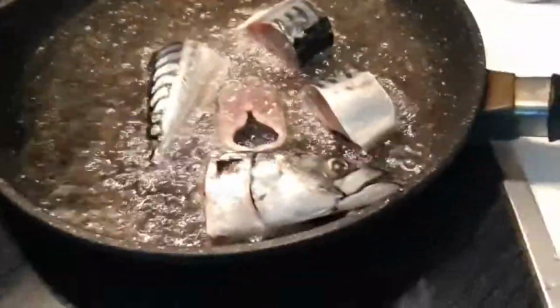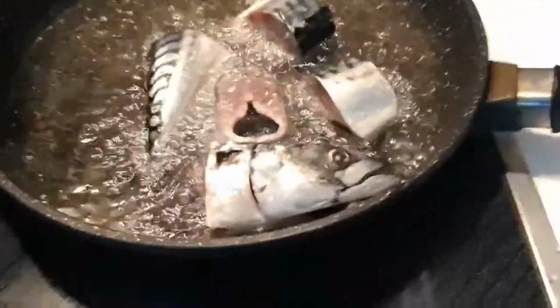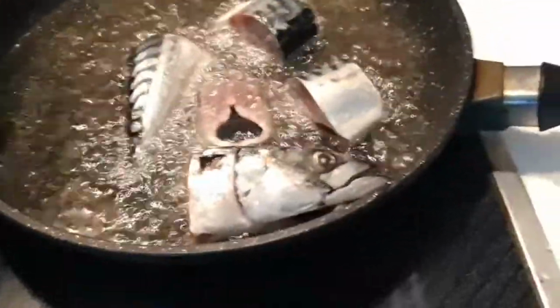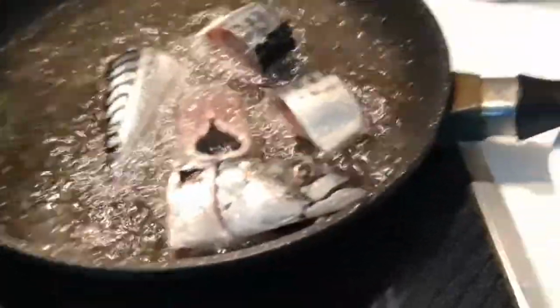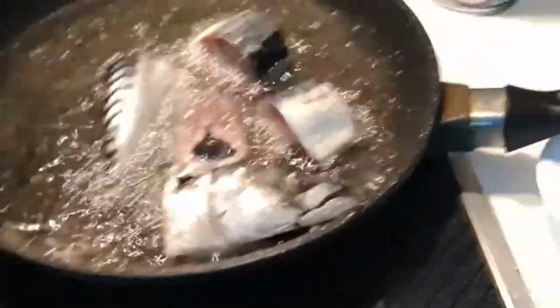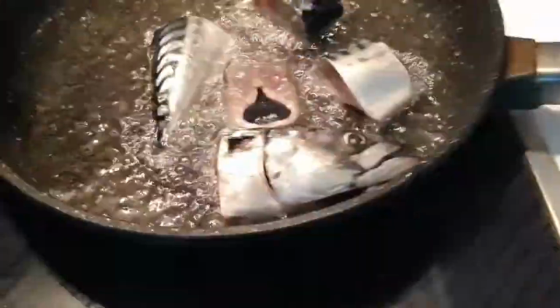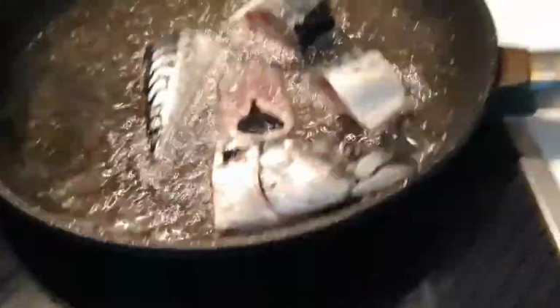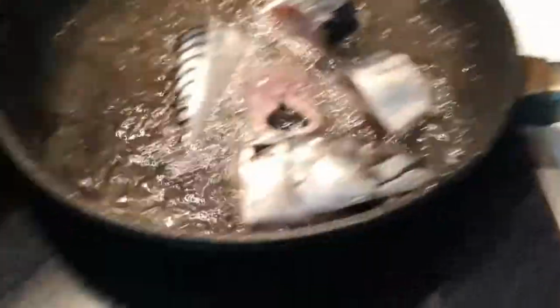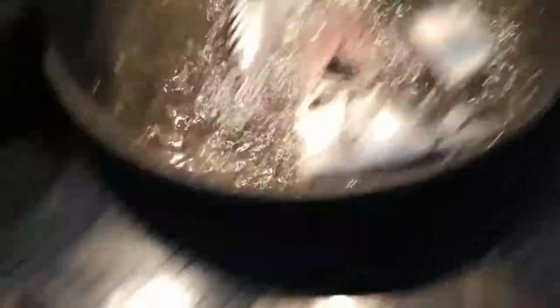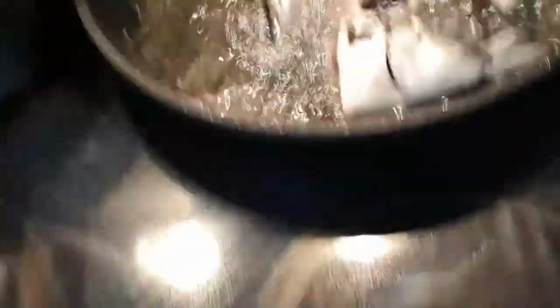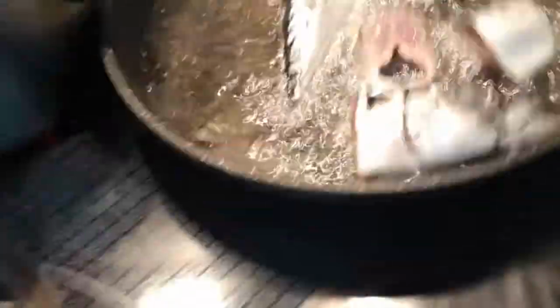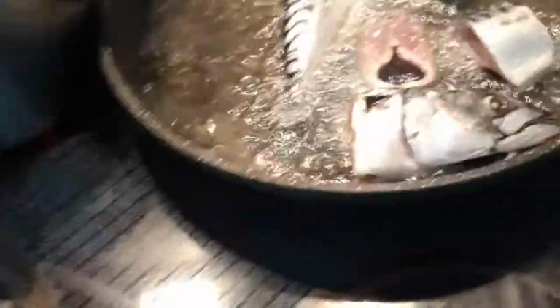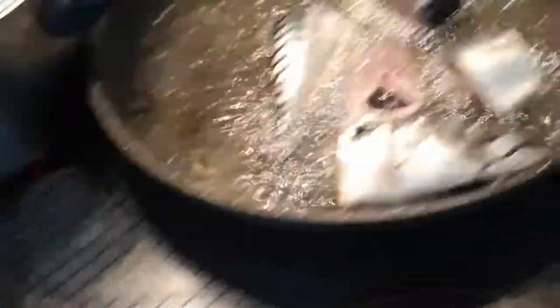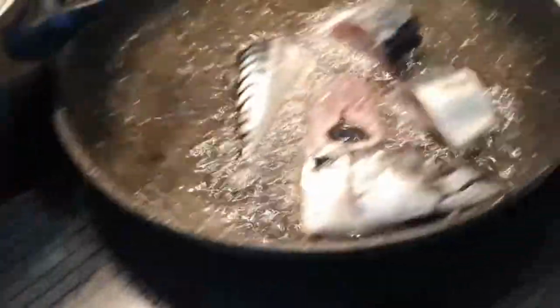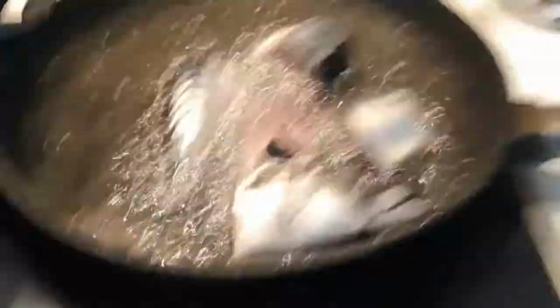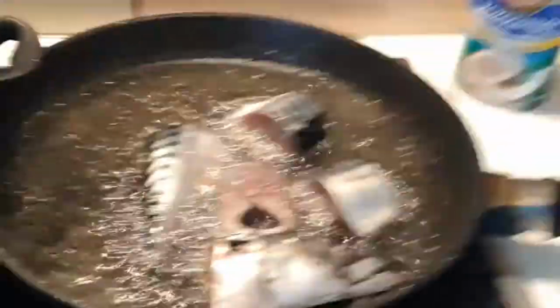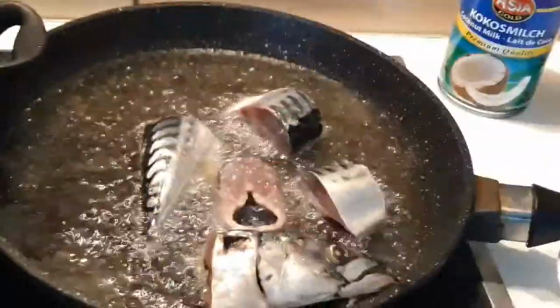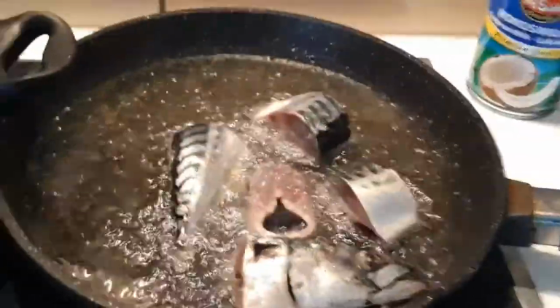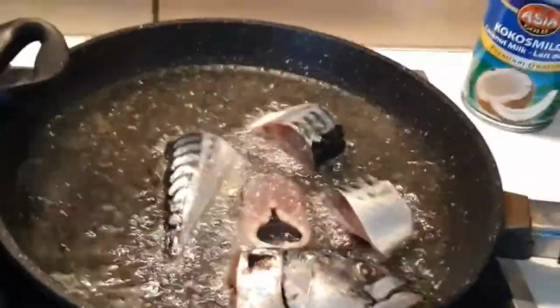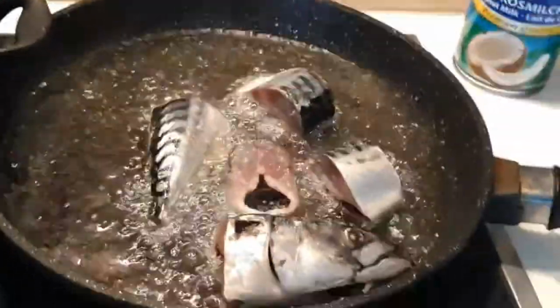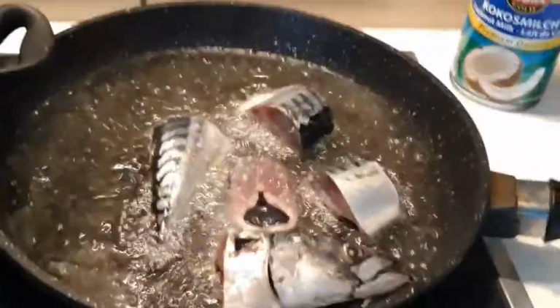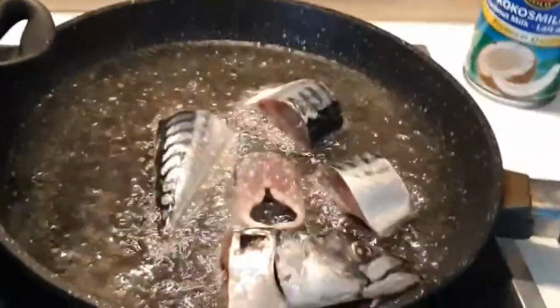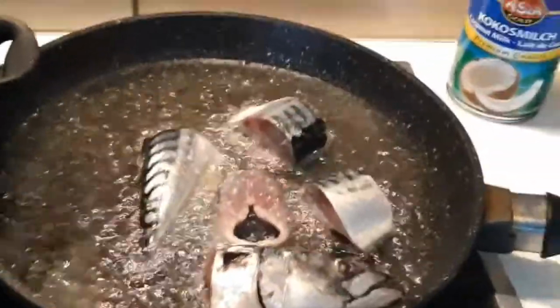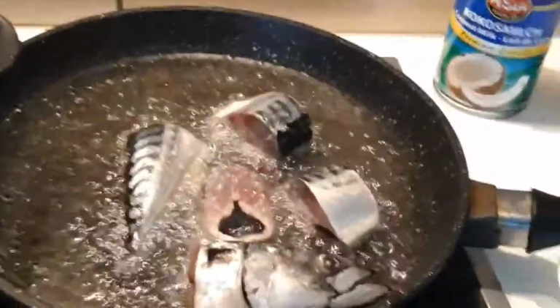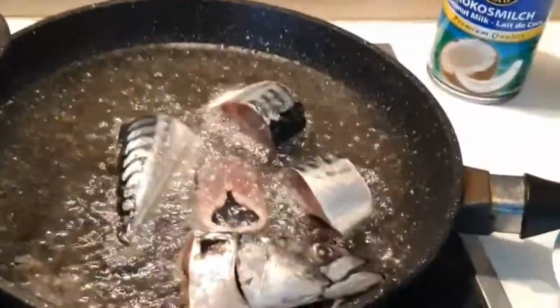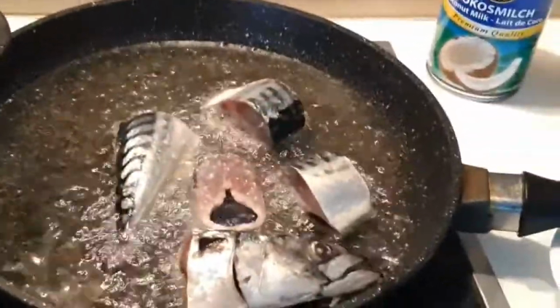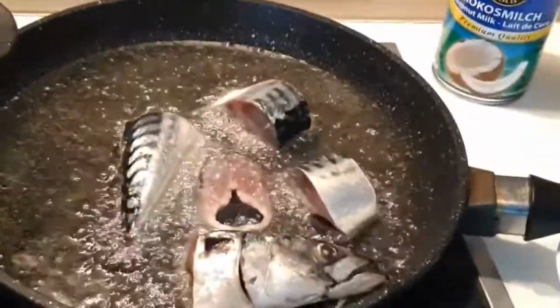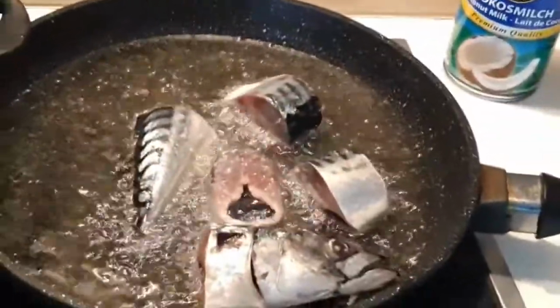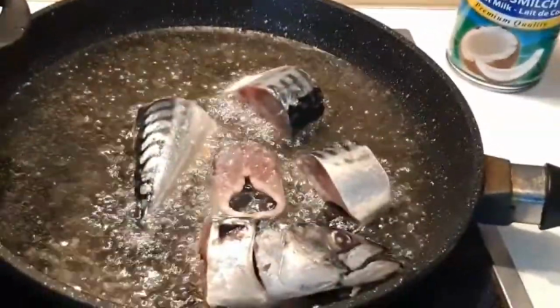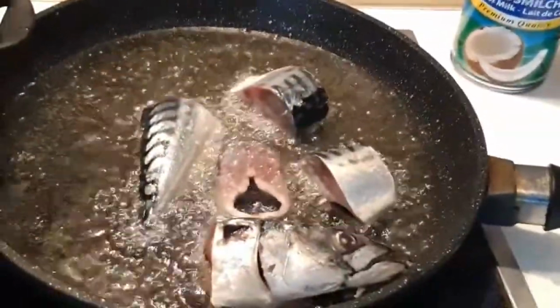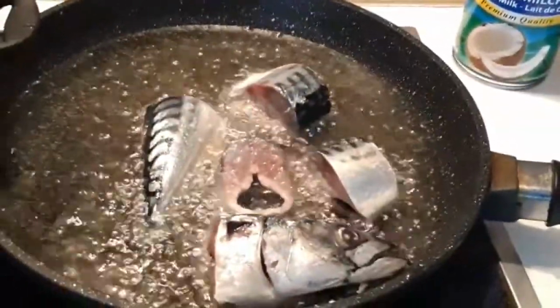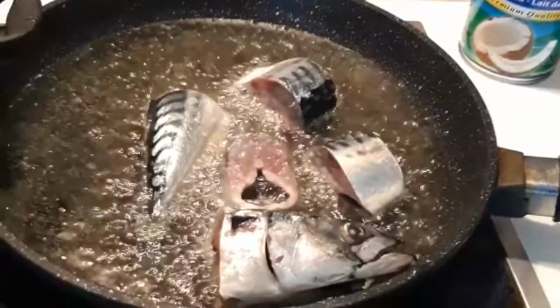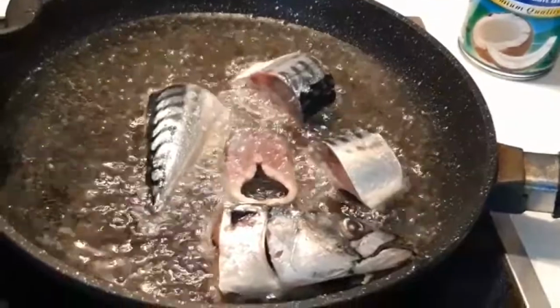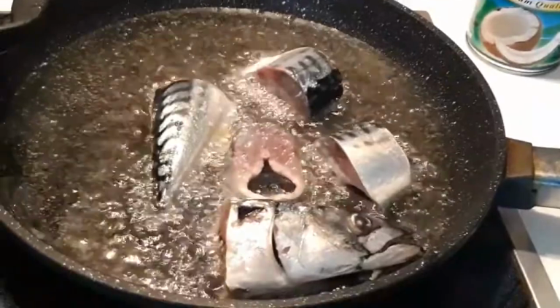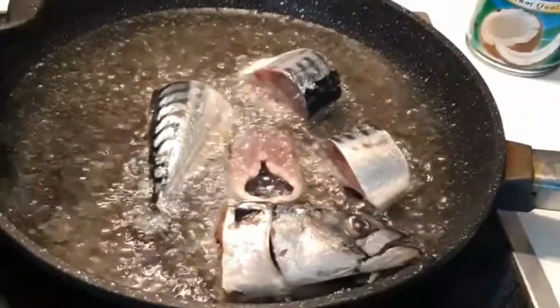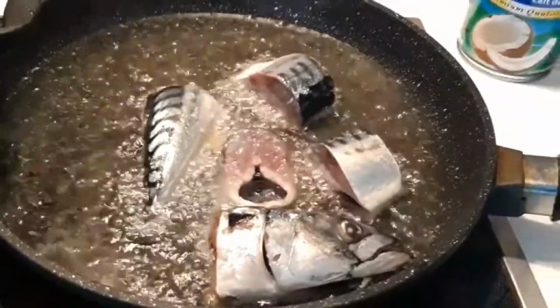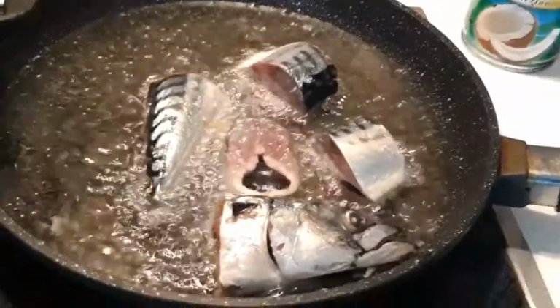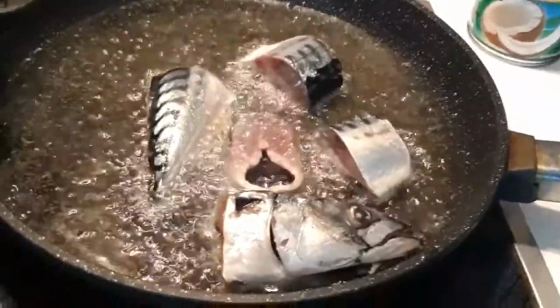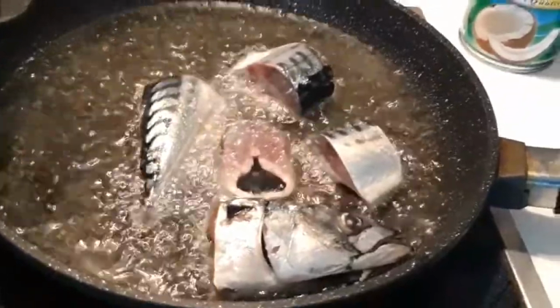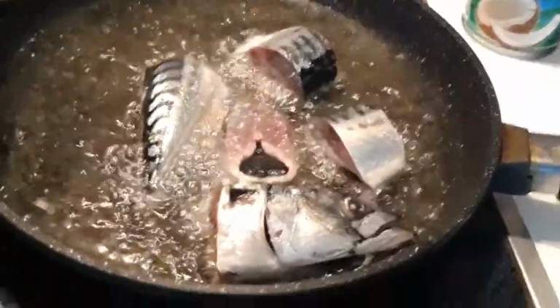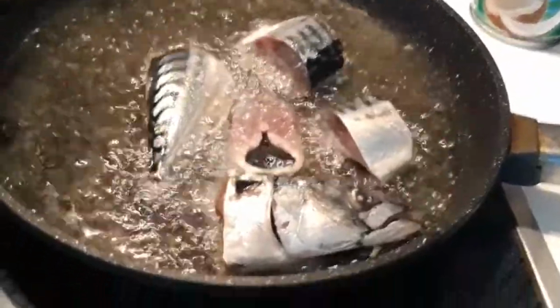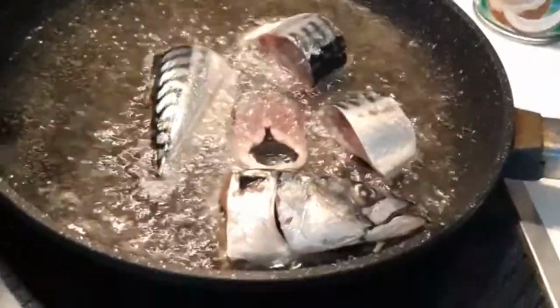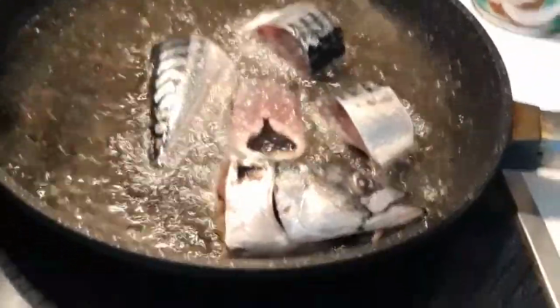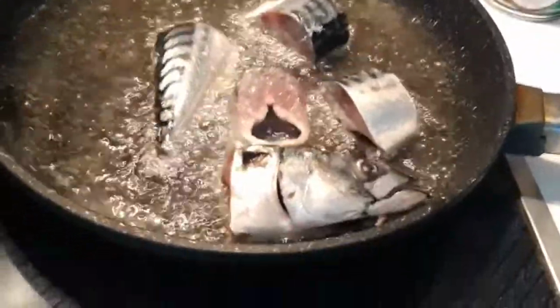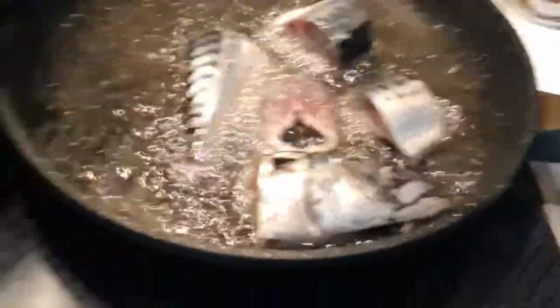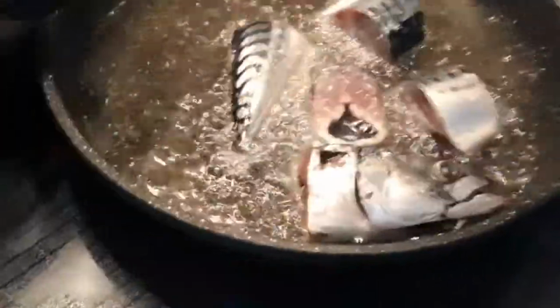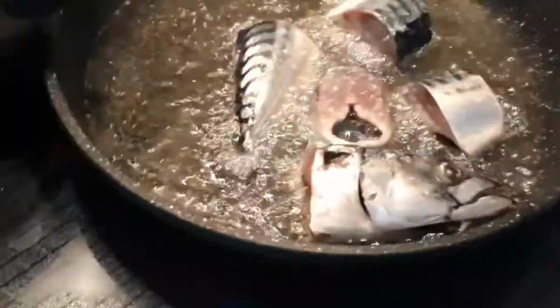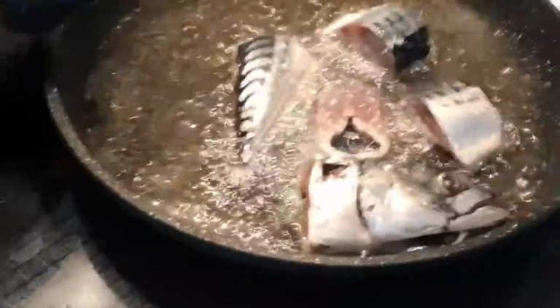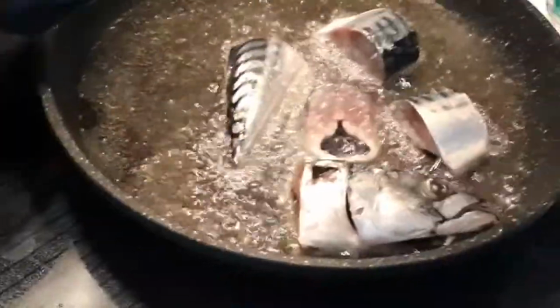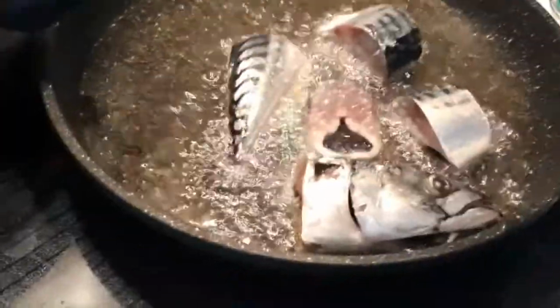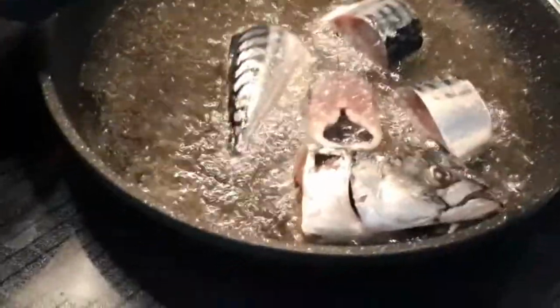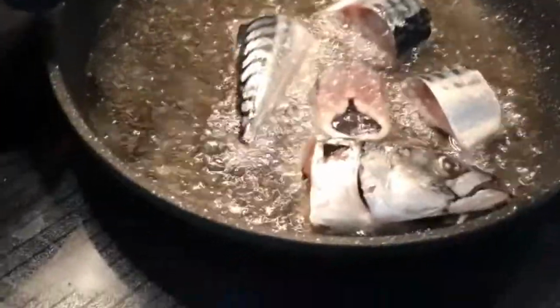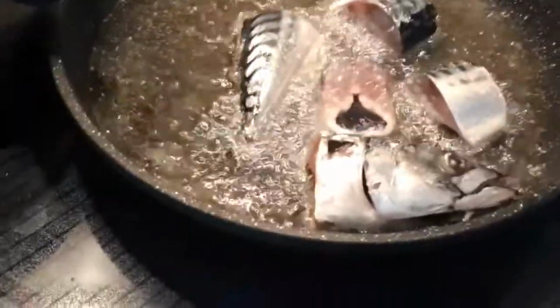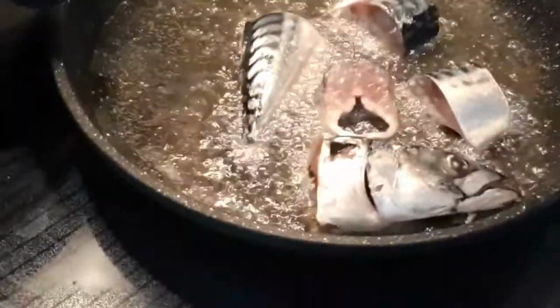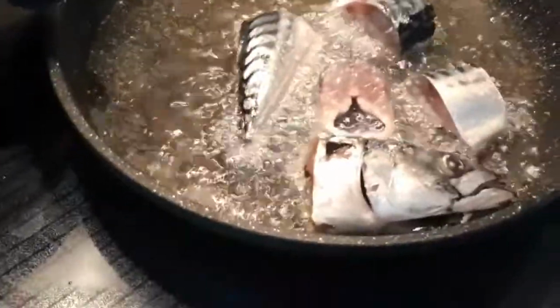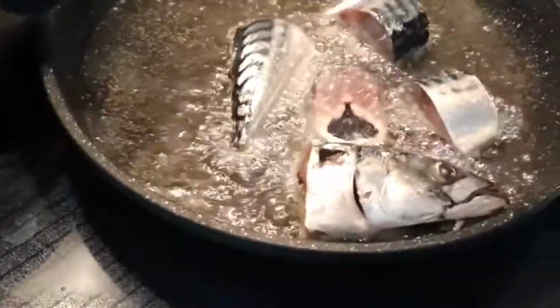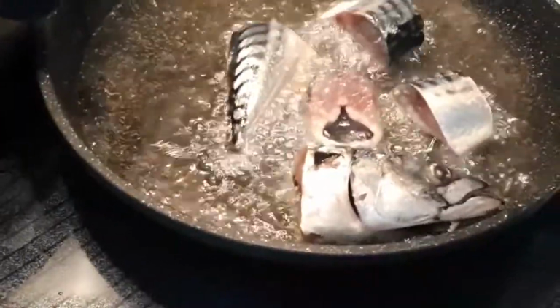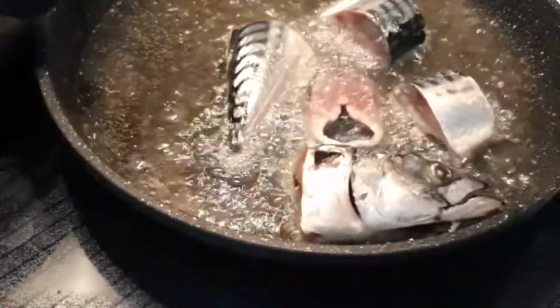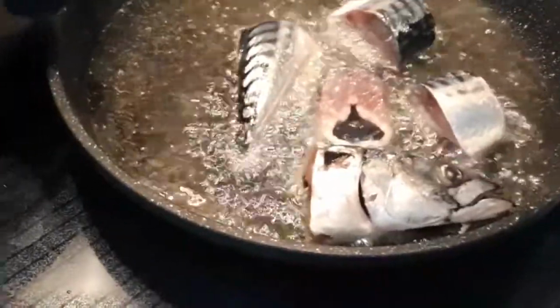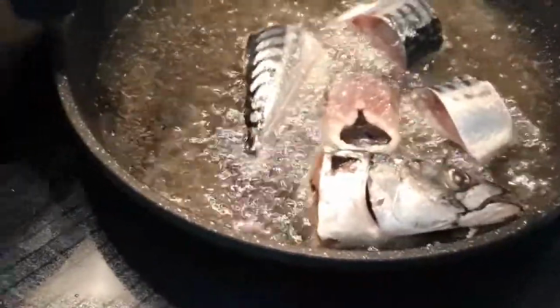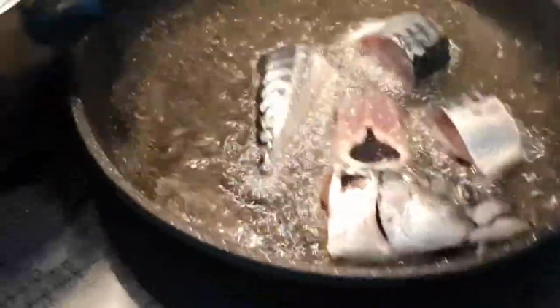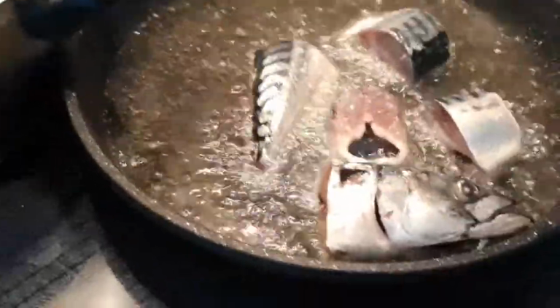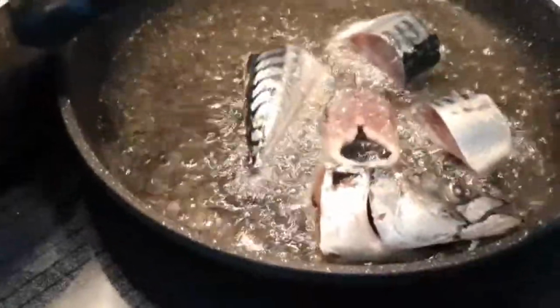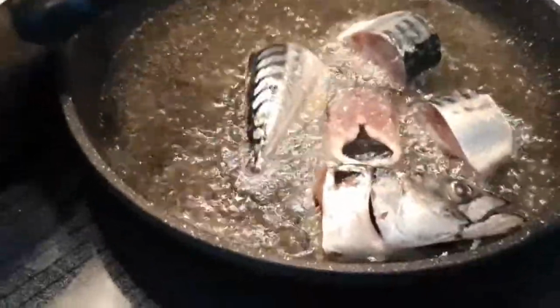Sorry, before adding the fish I just spiced it with a bit of salt — just a little — before adding it to the oil.